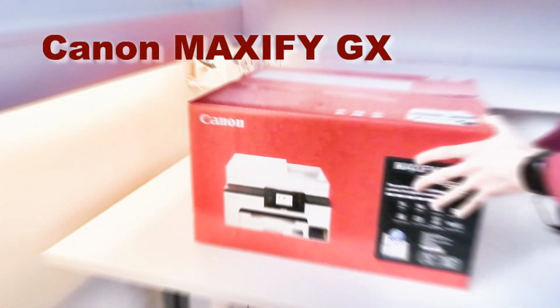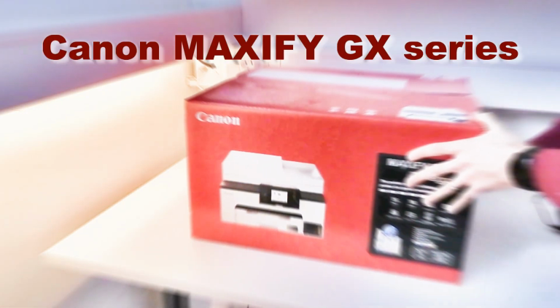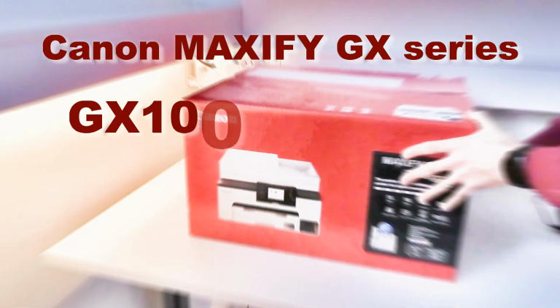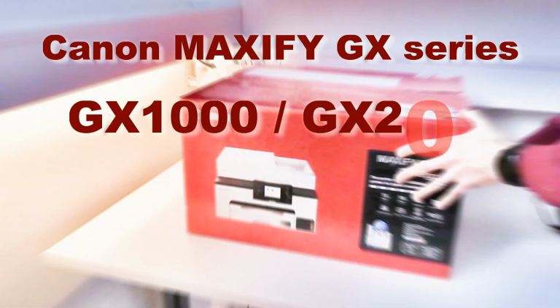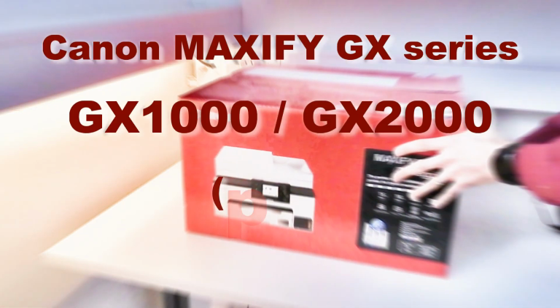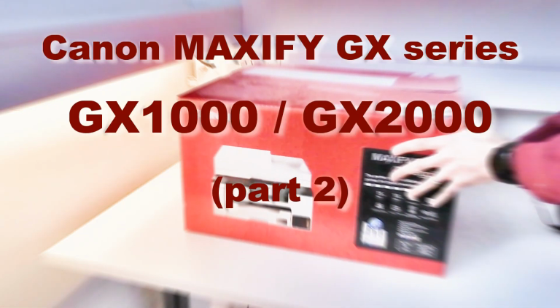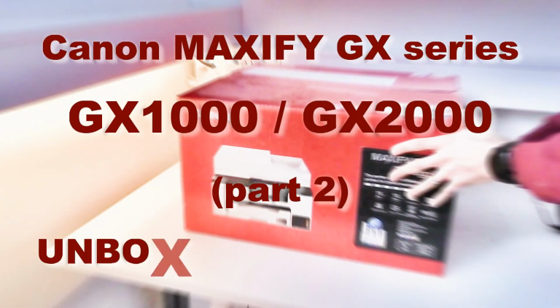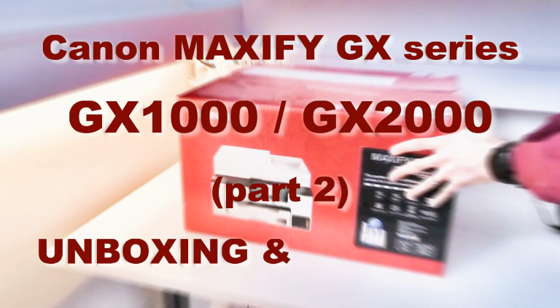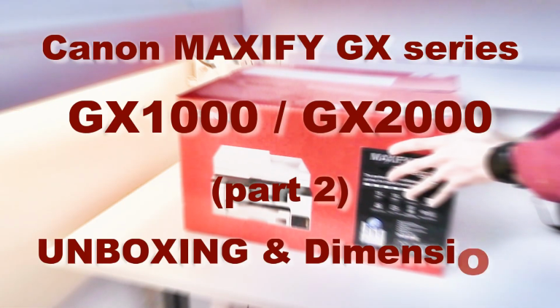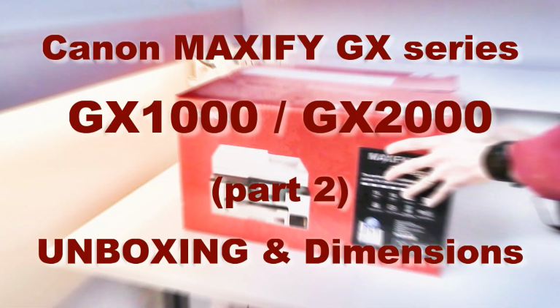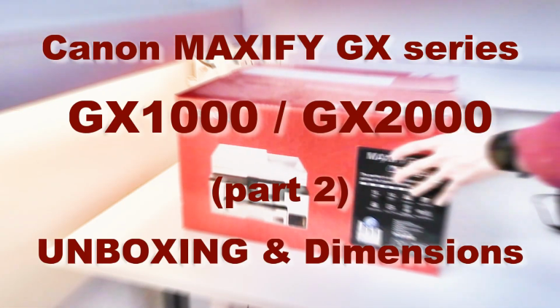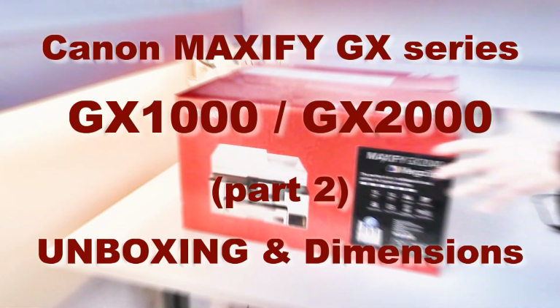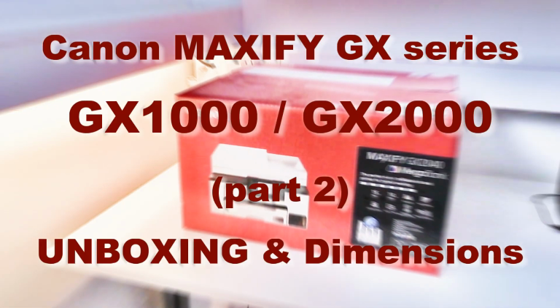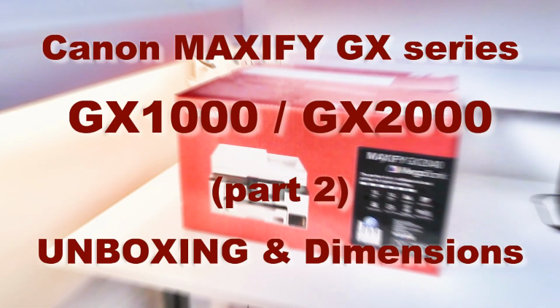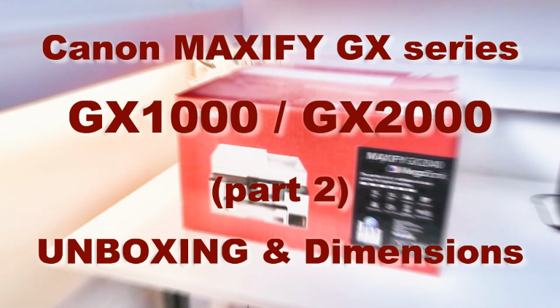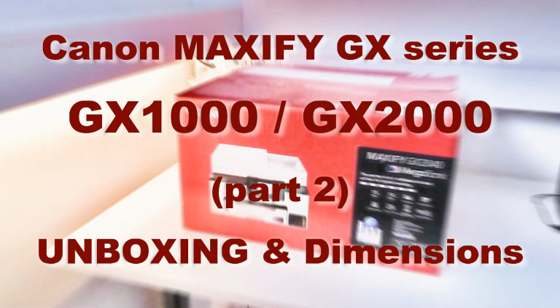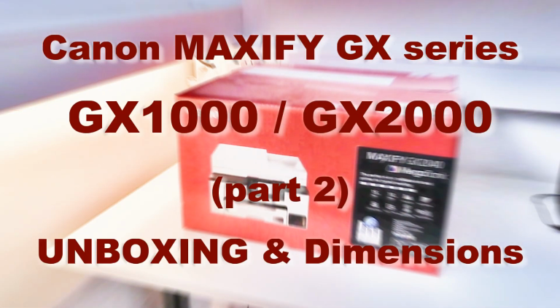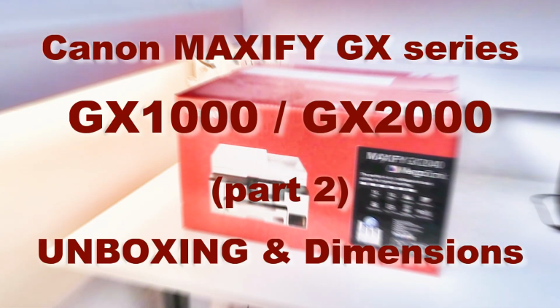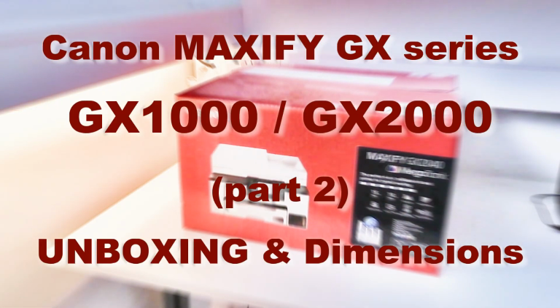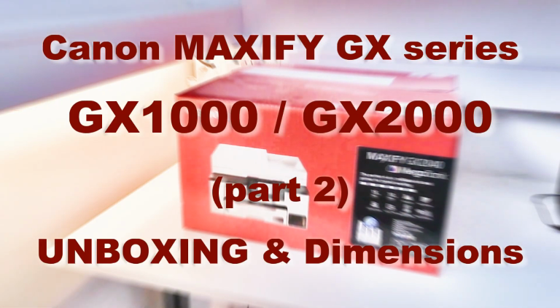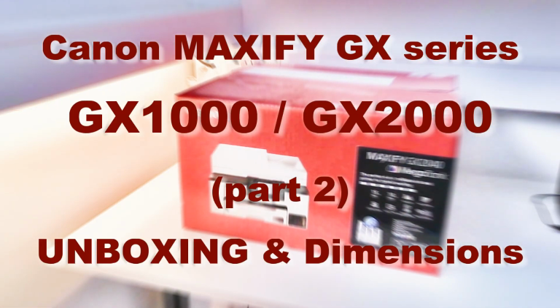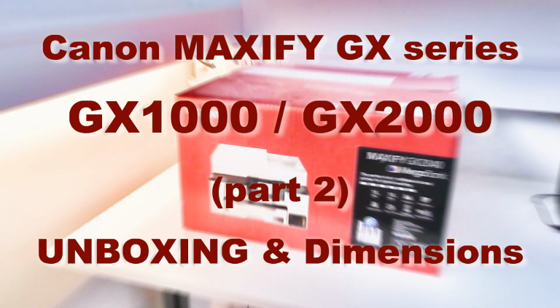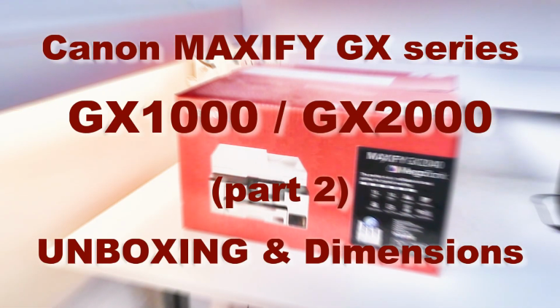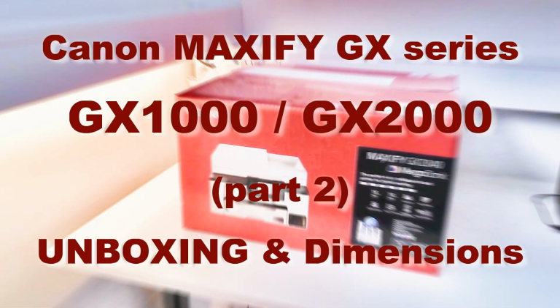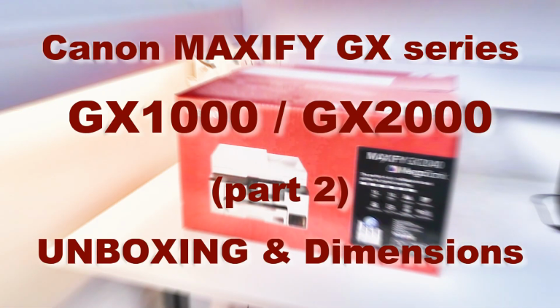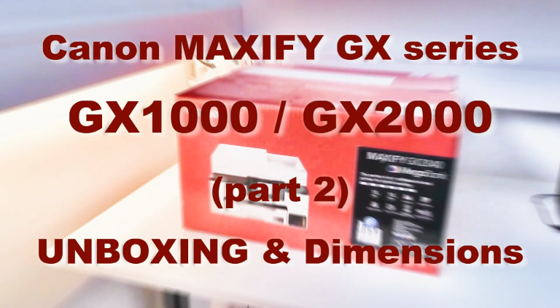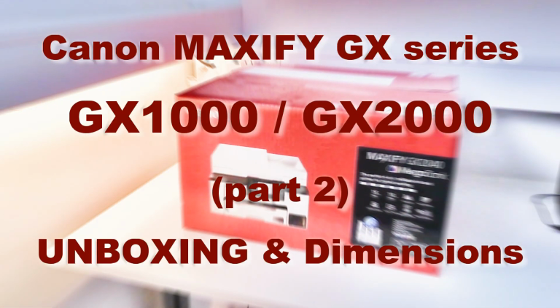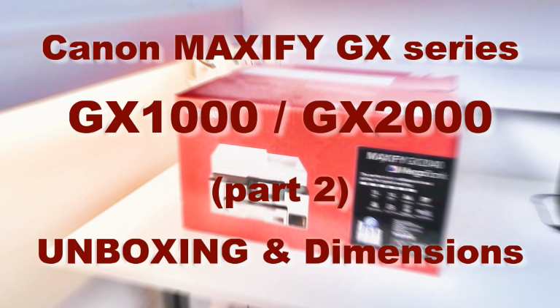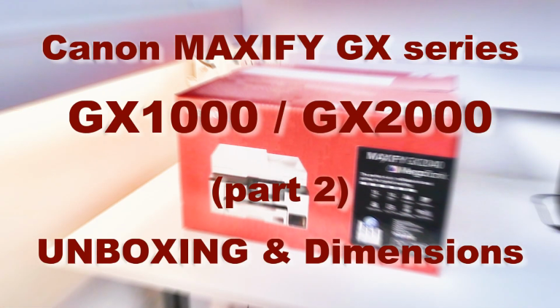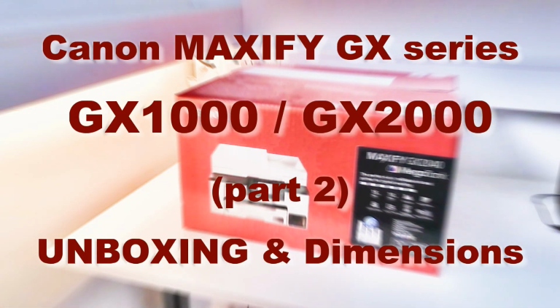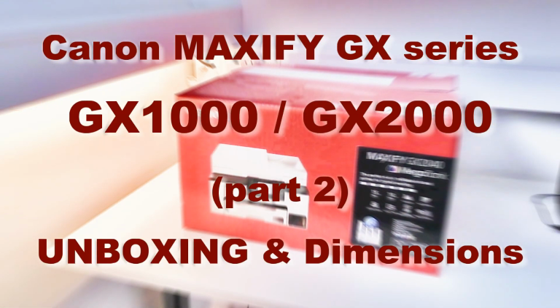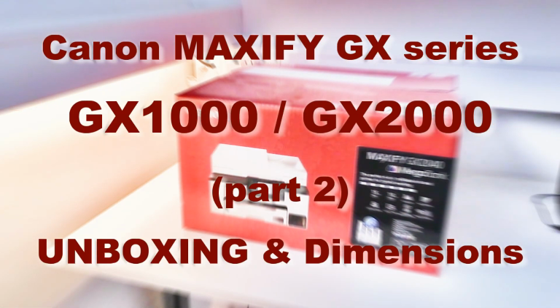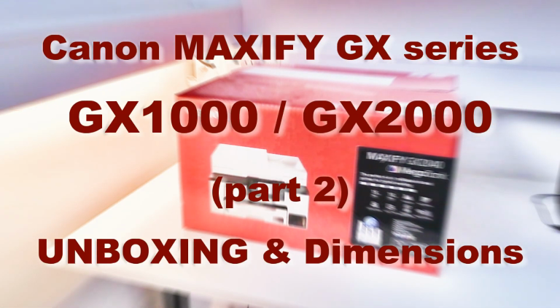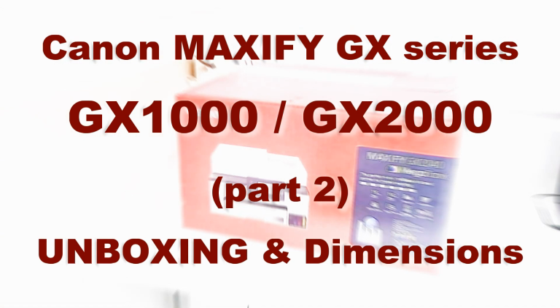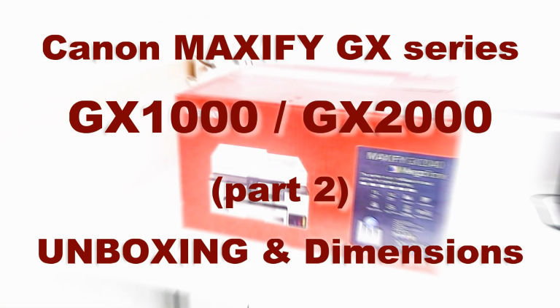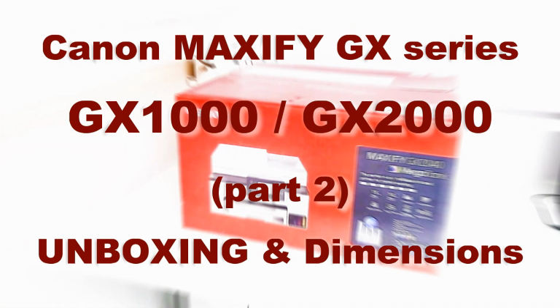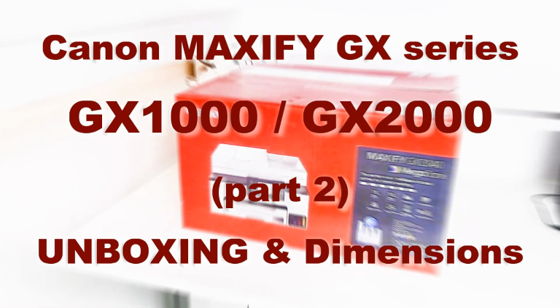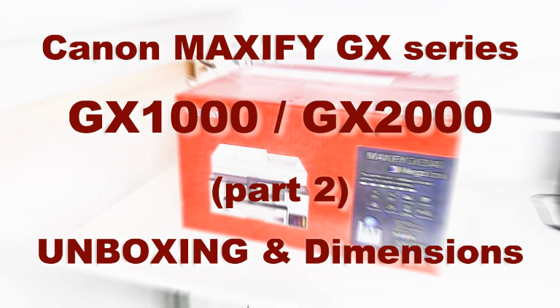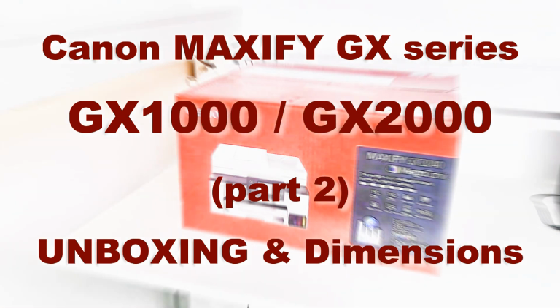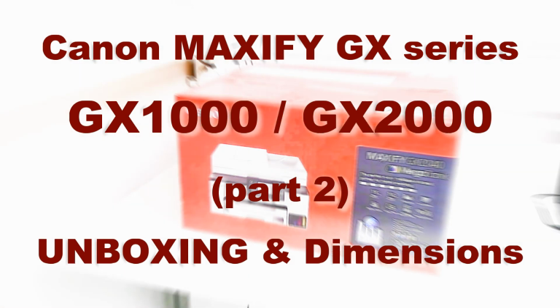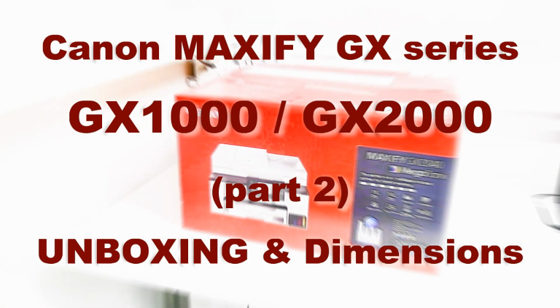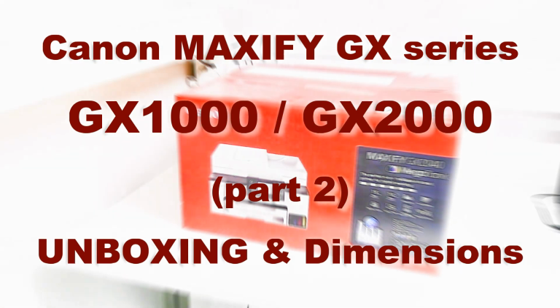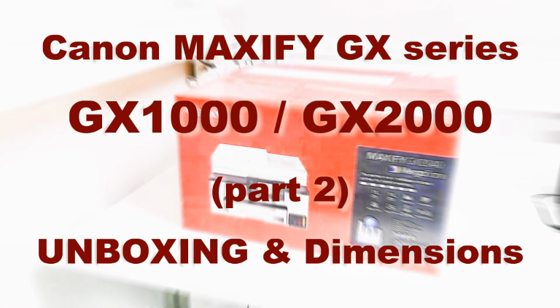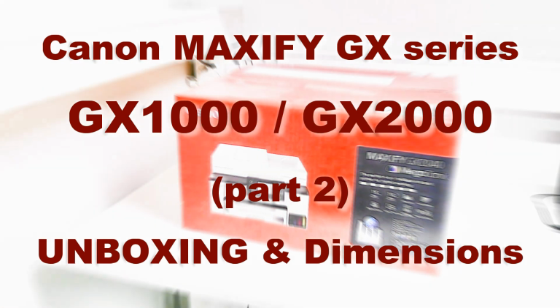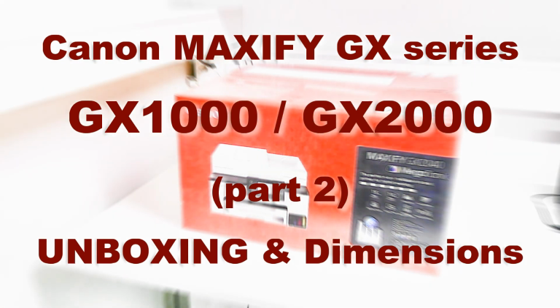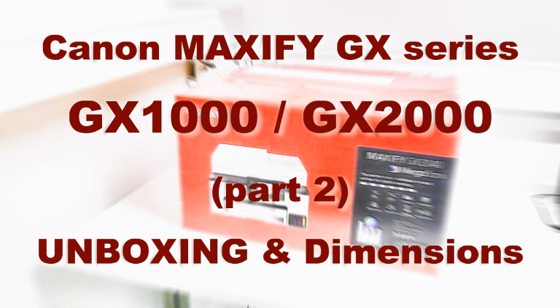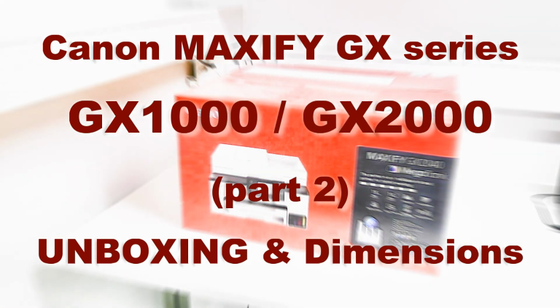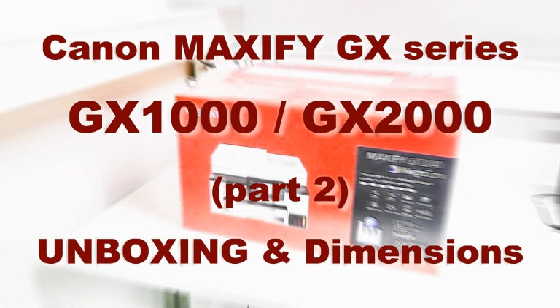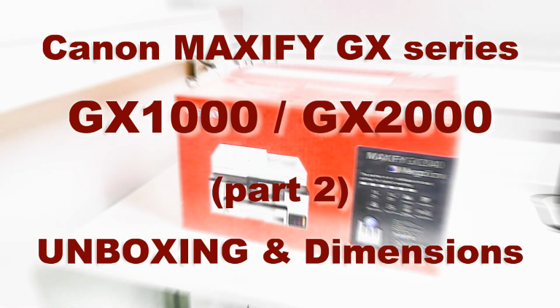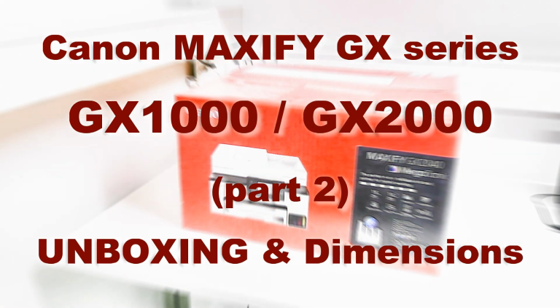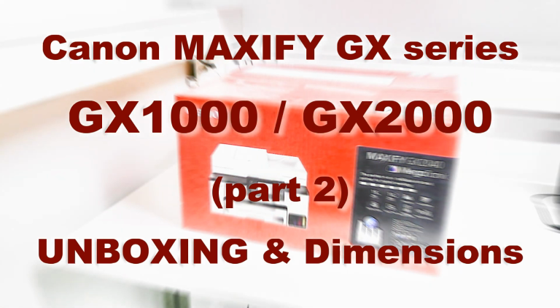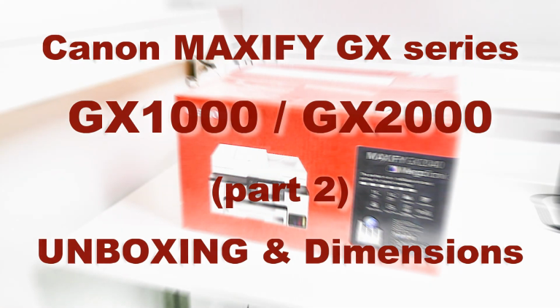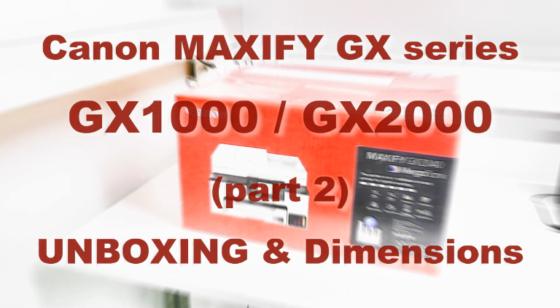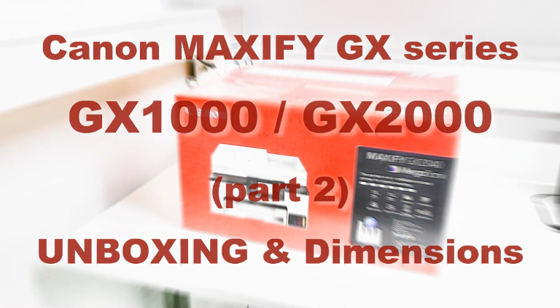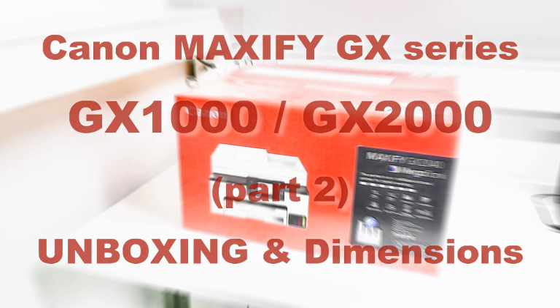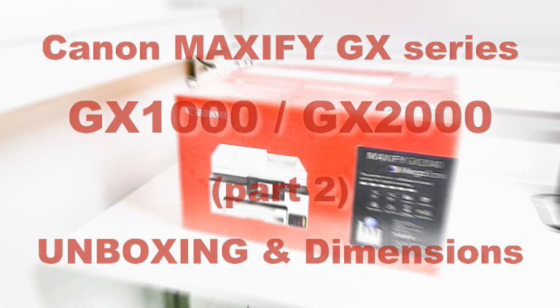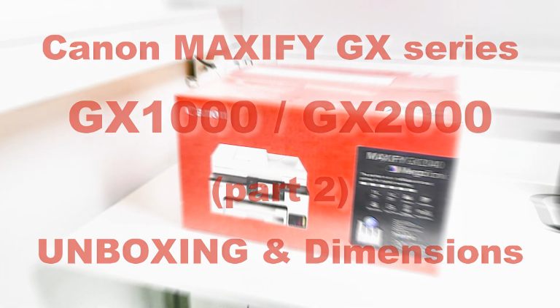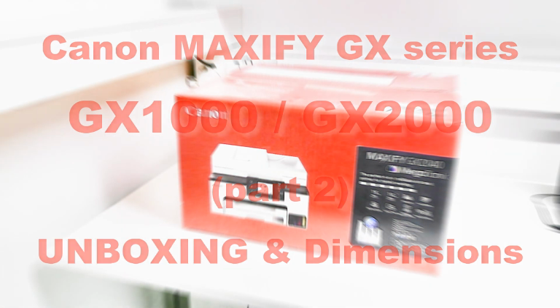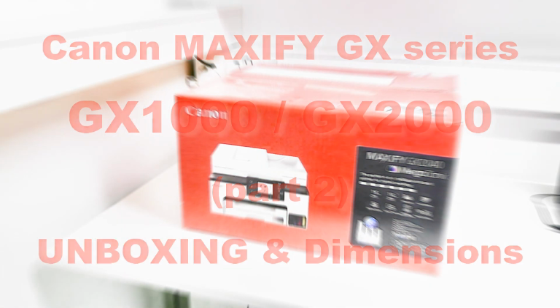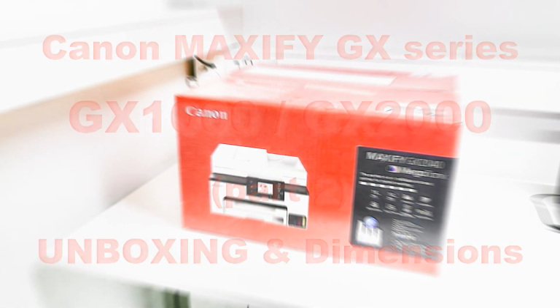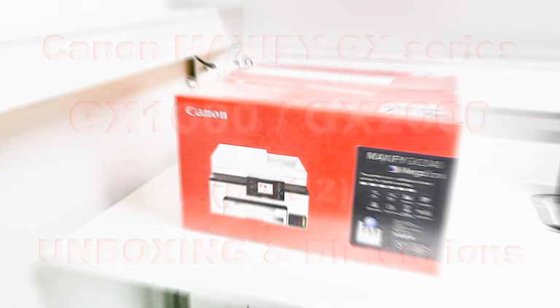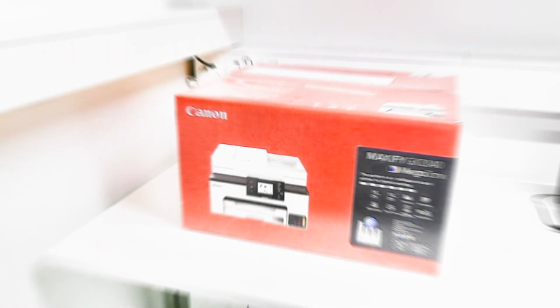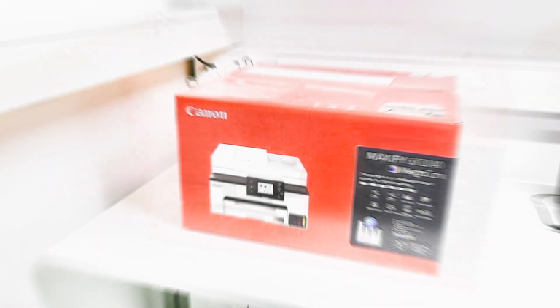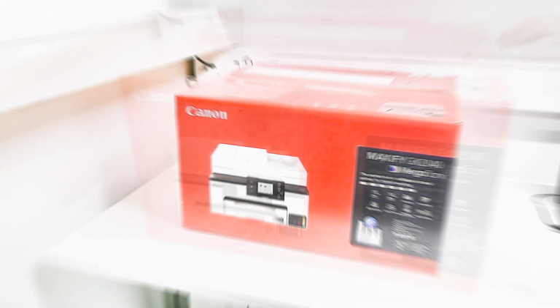Hello! In this video I unbox the Canon Maxify GX series.